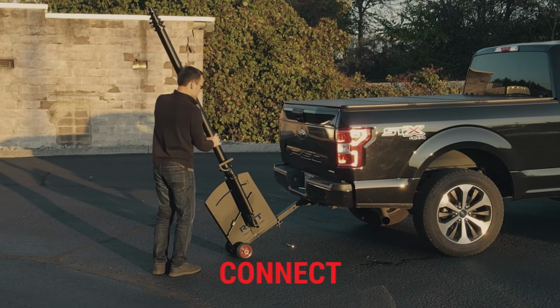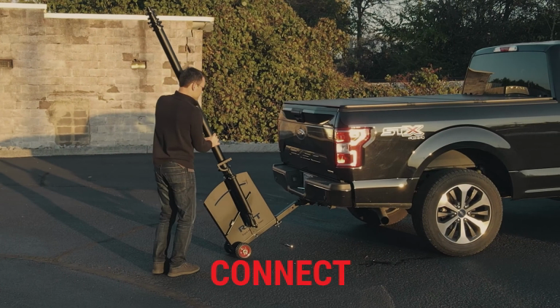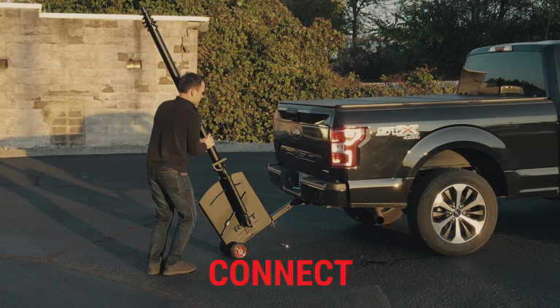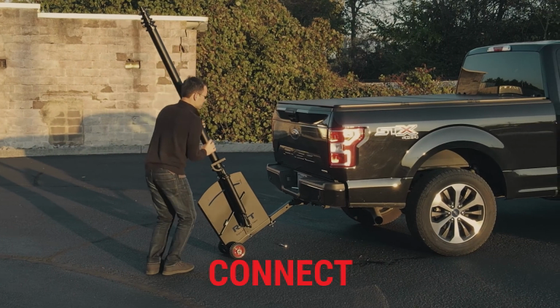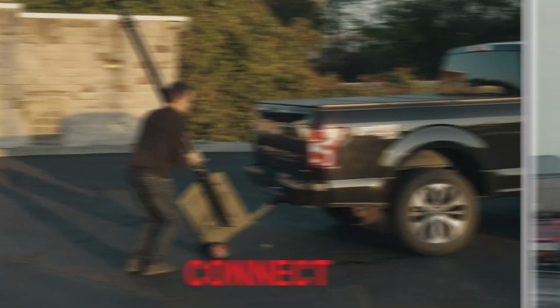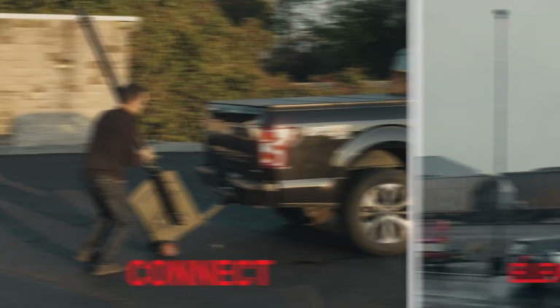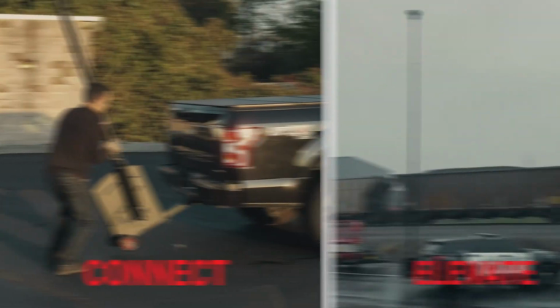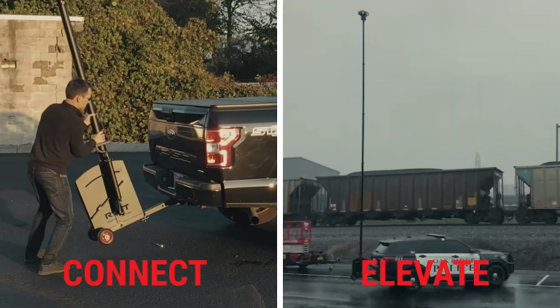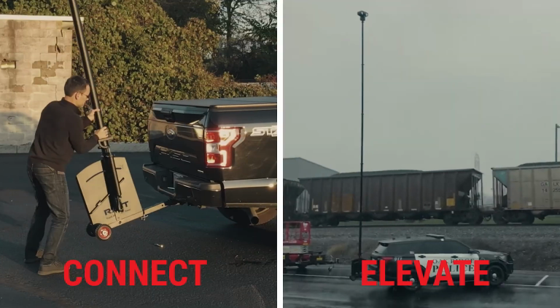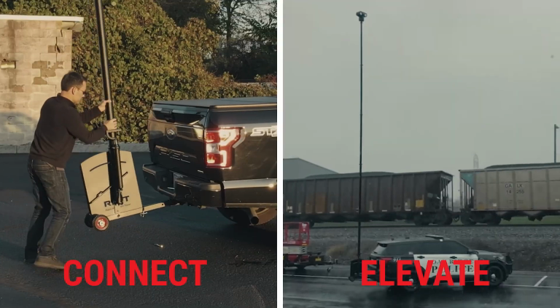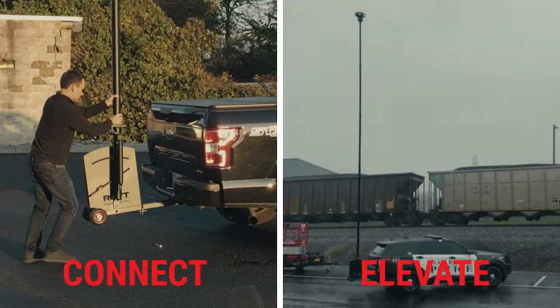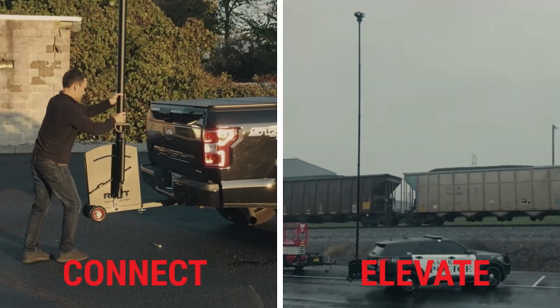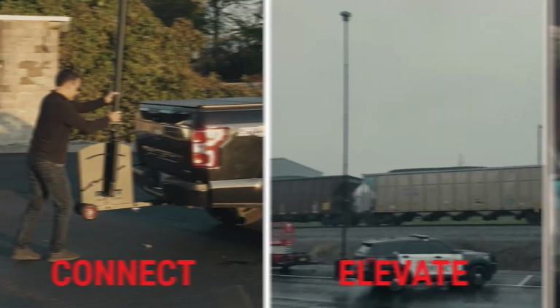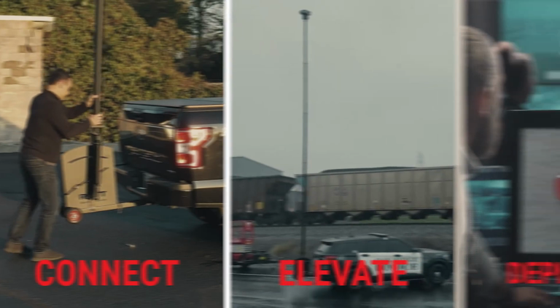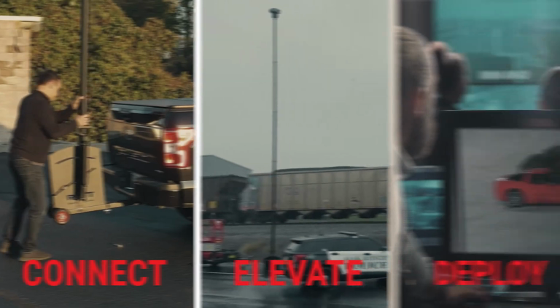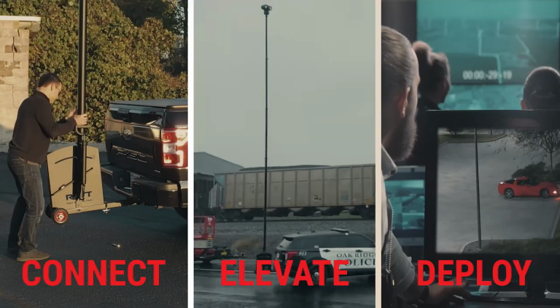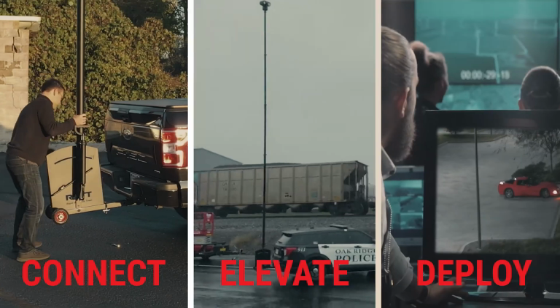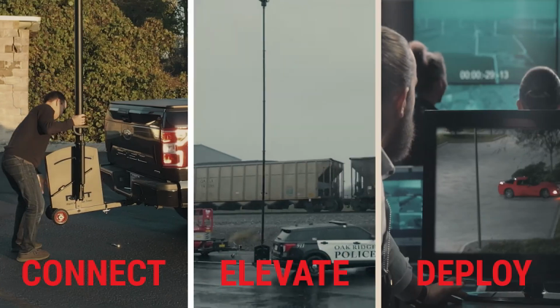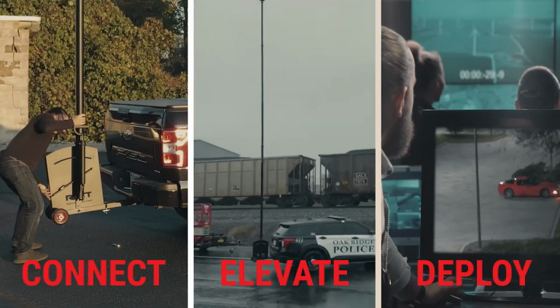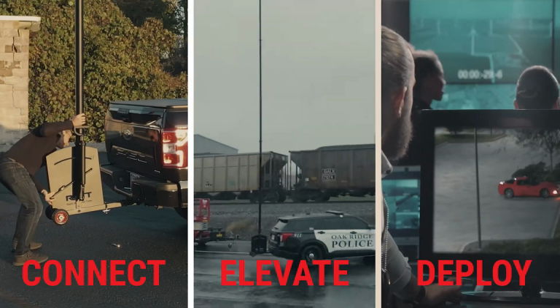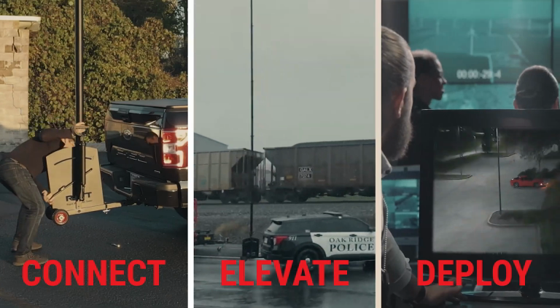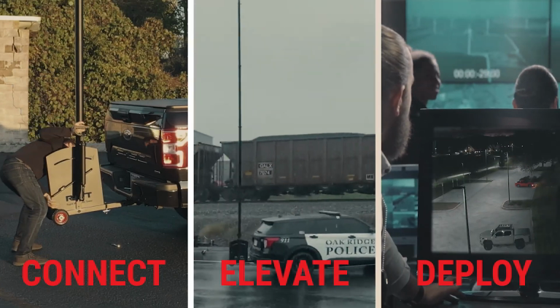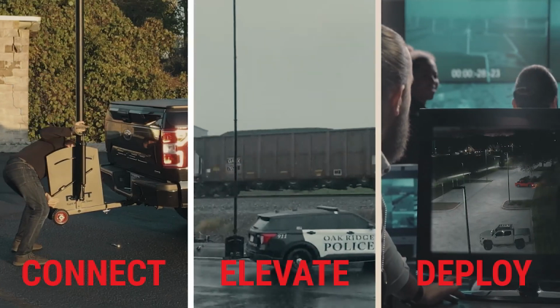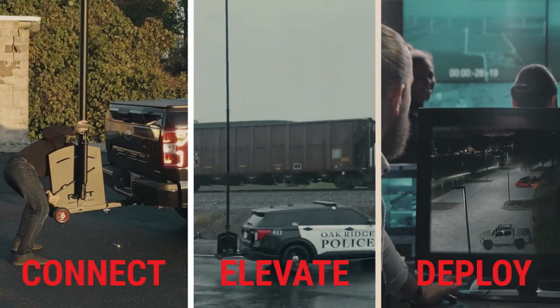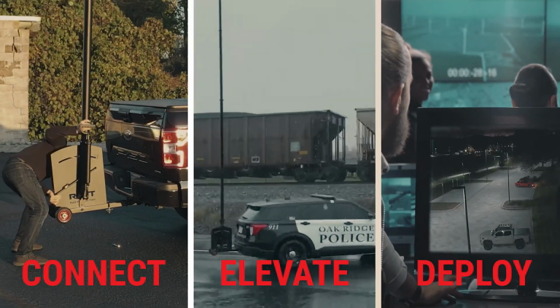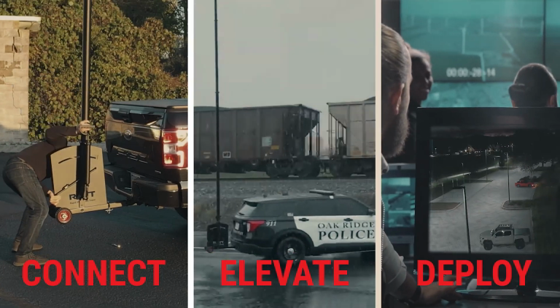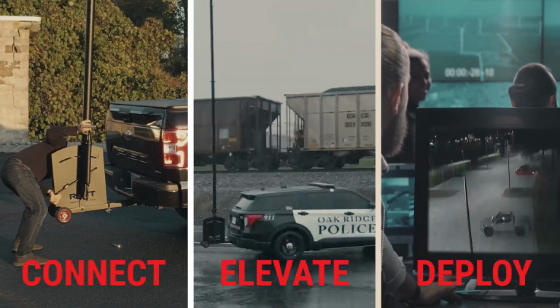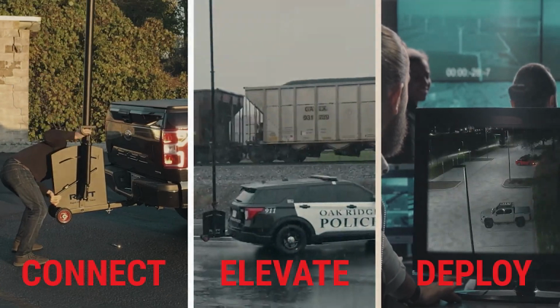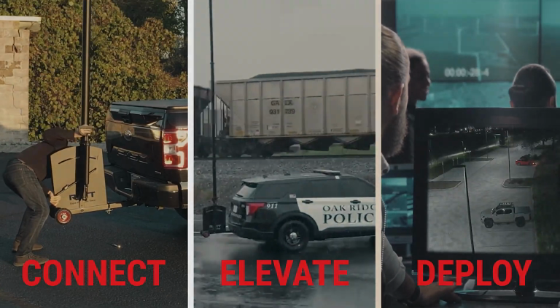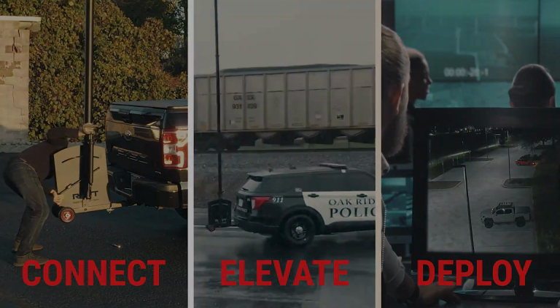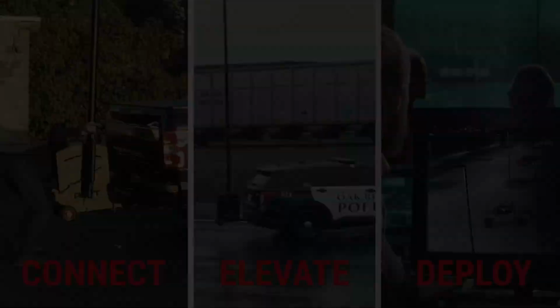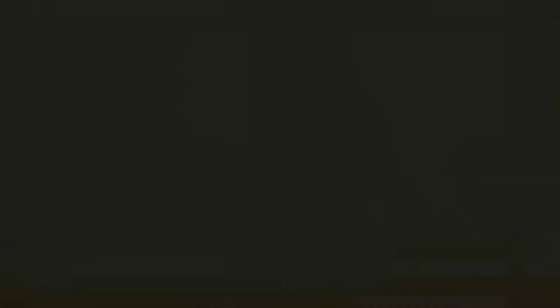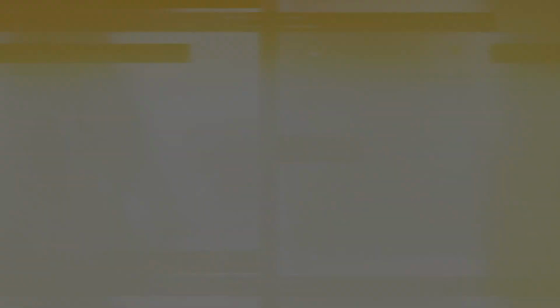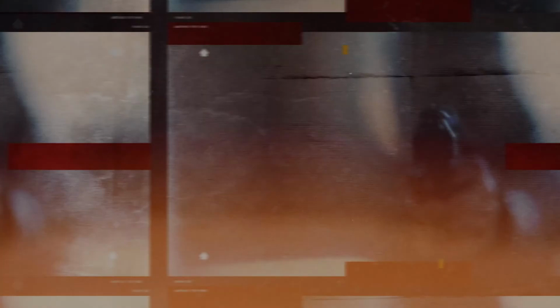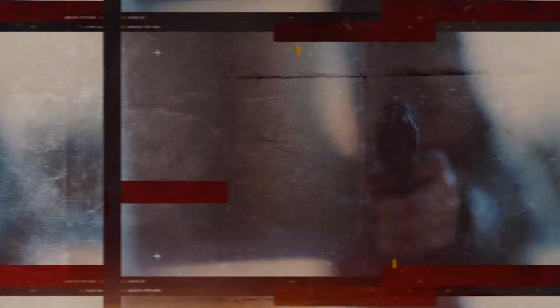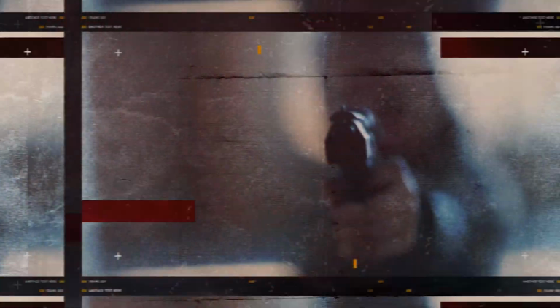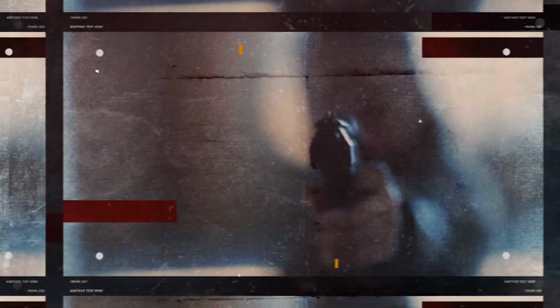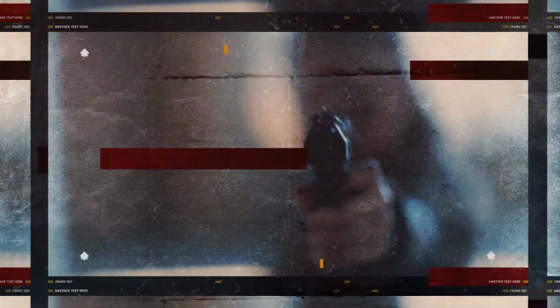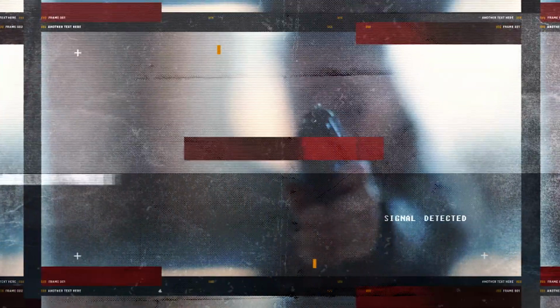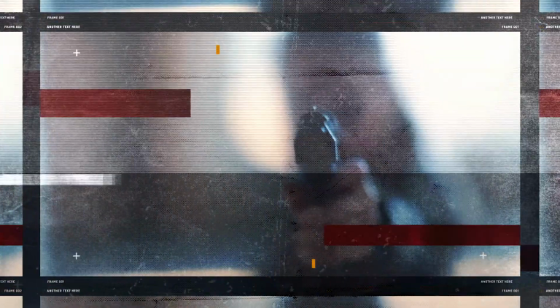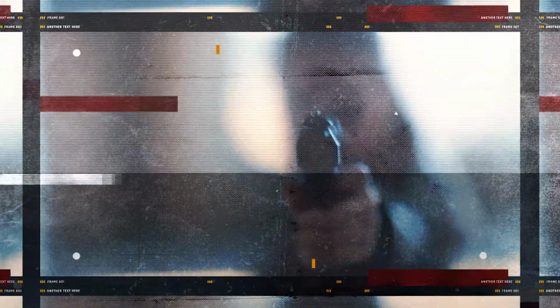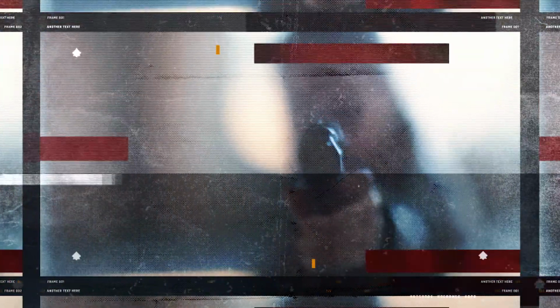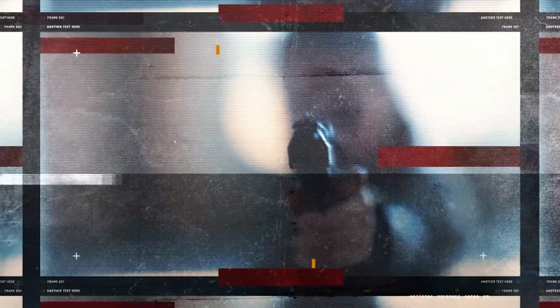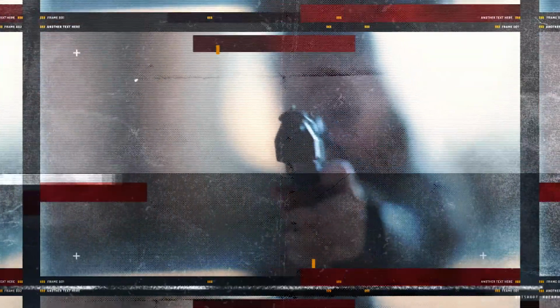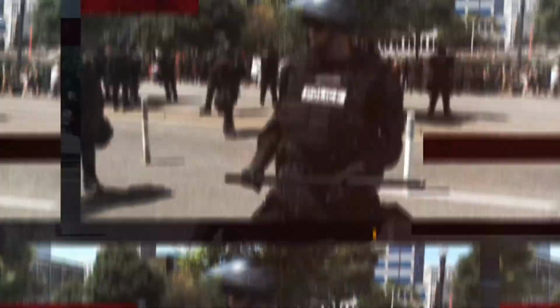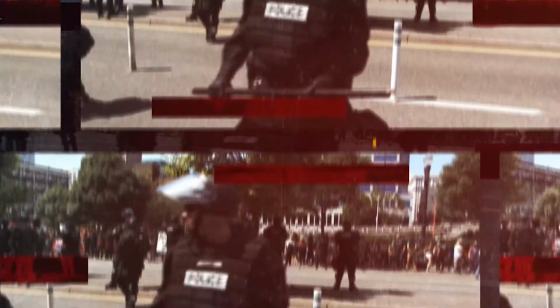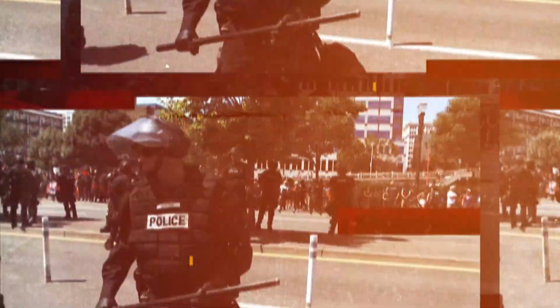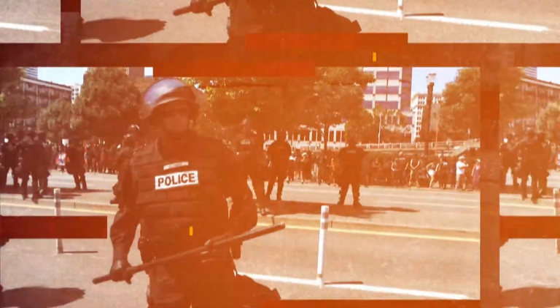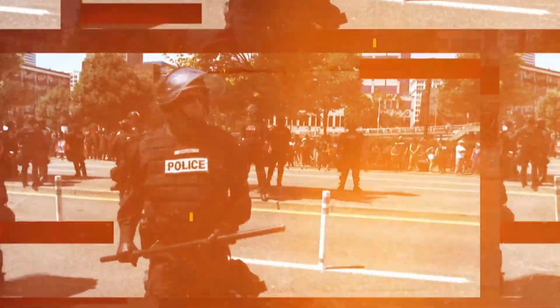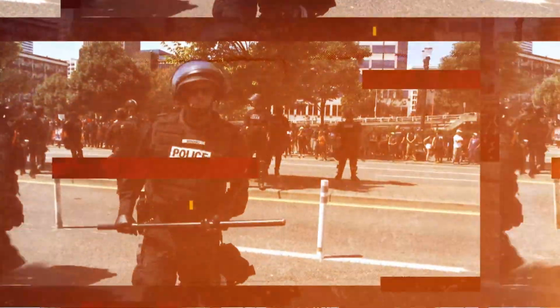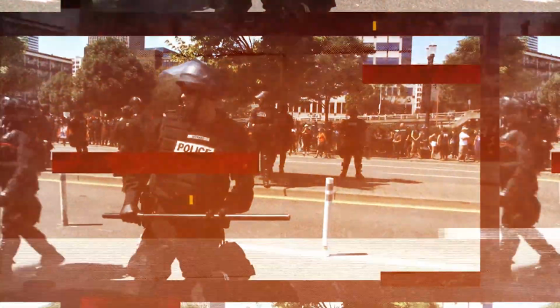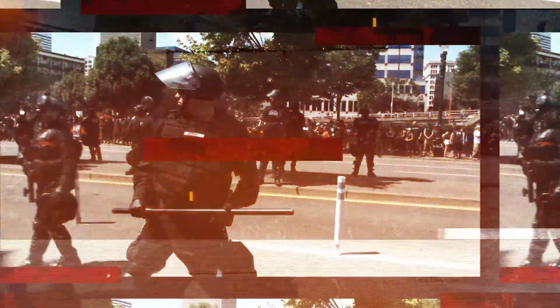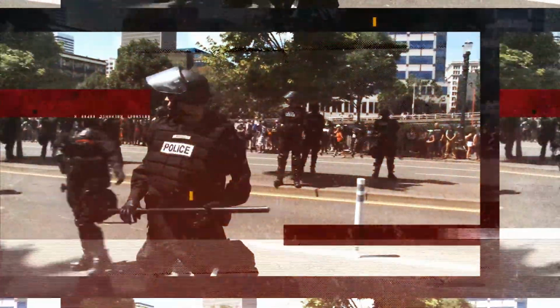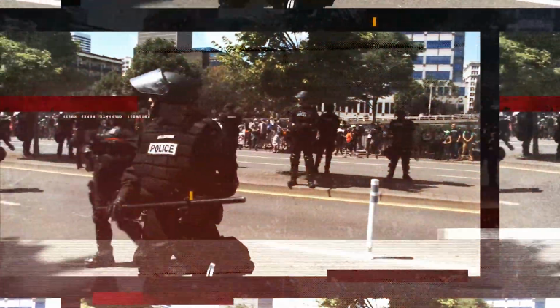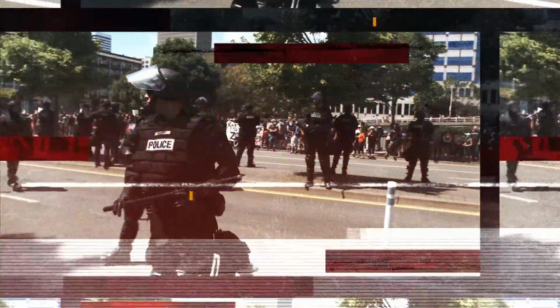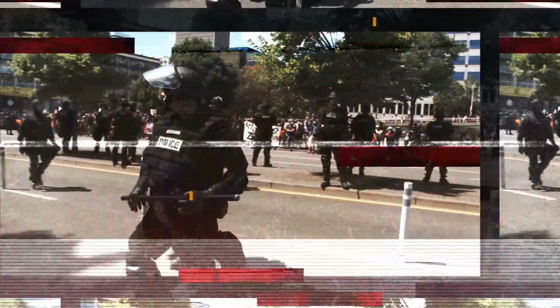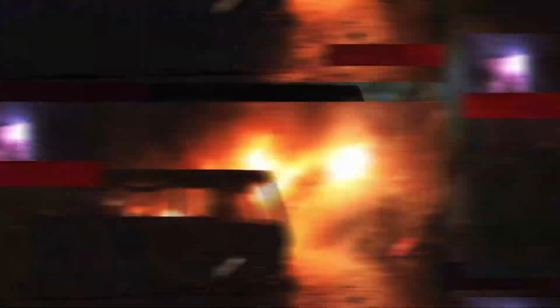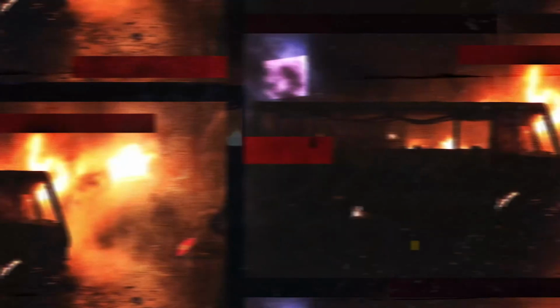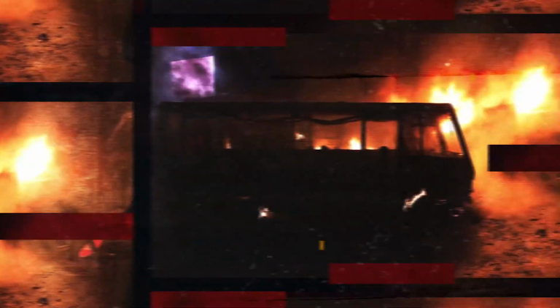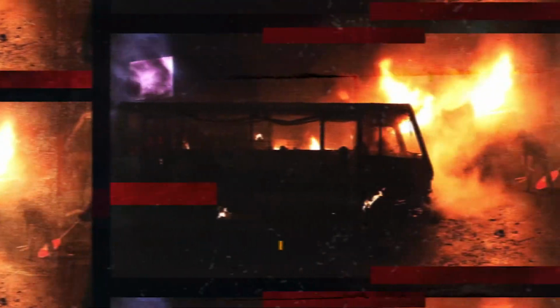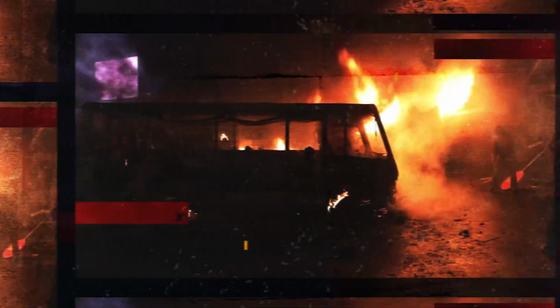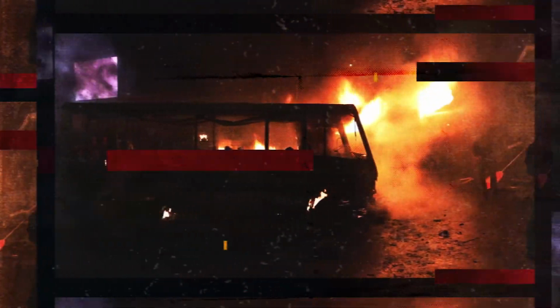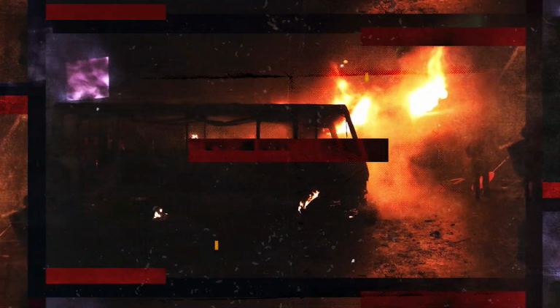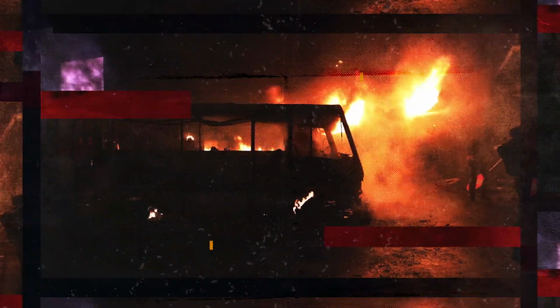Connect, elevate, and deploy with the RAT. To learn how to make the RAT part of your agency, visit therat.com.